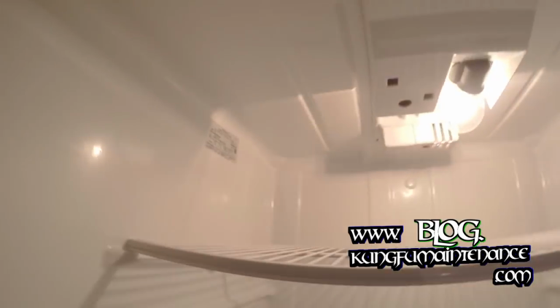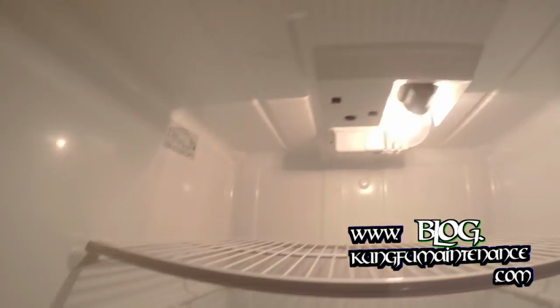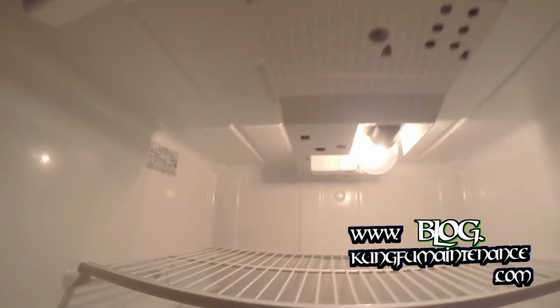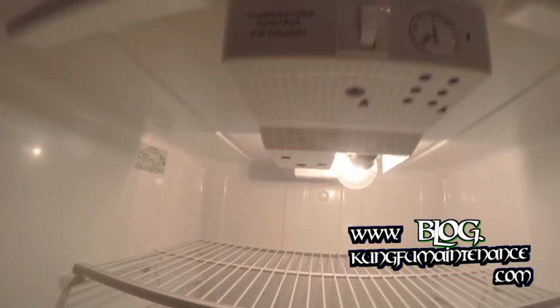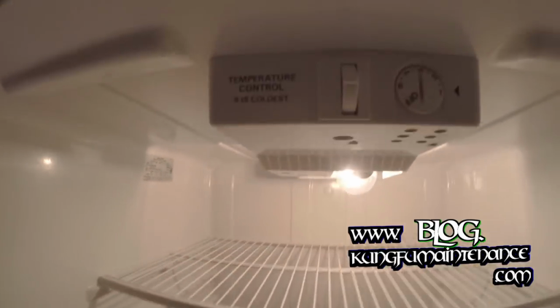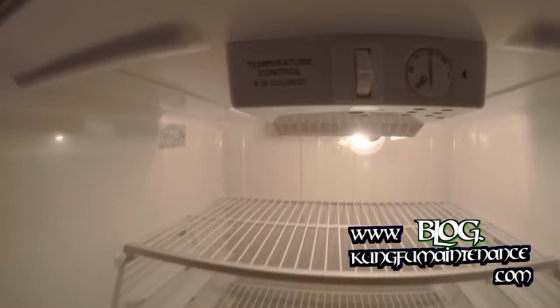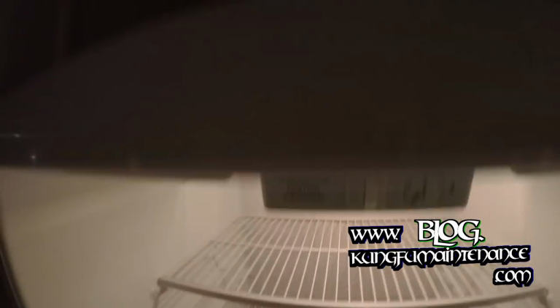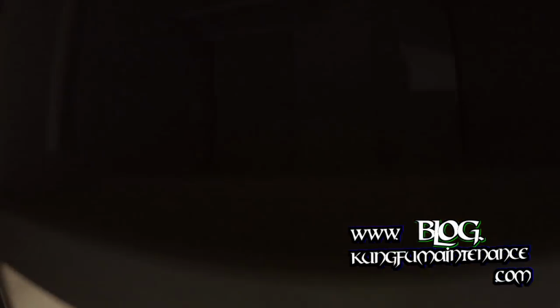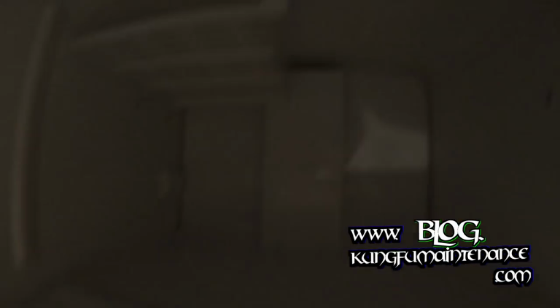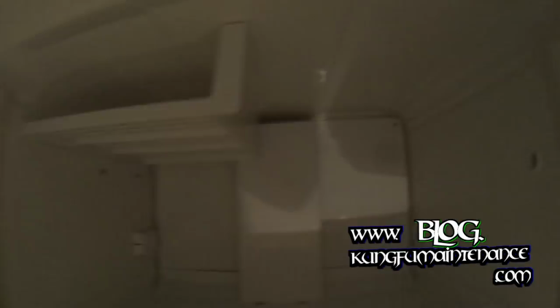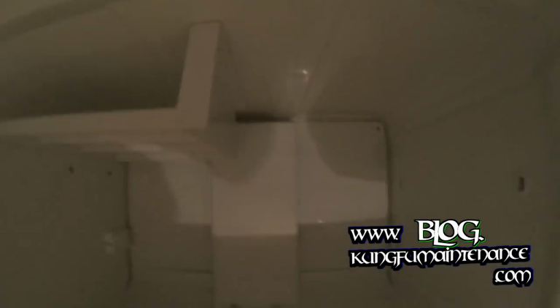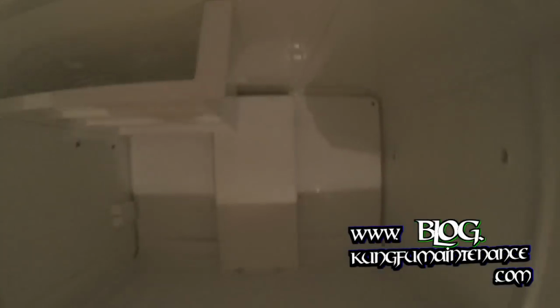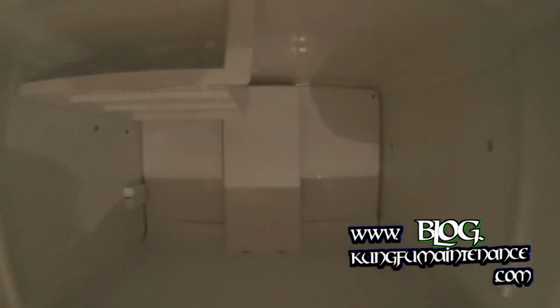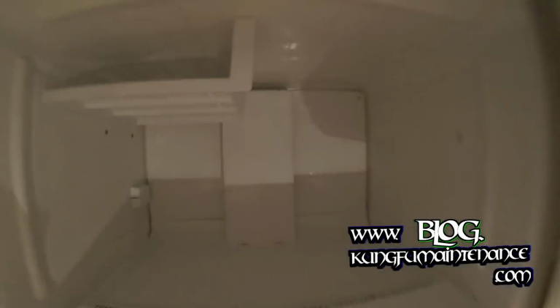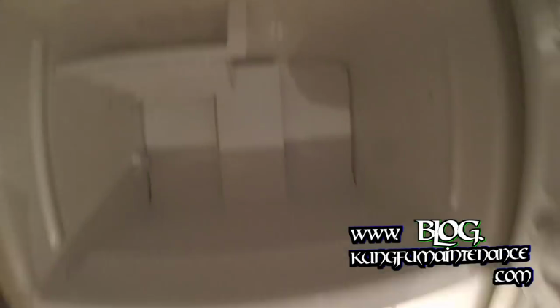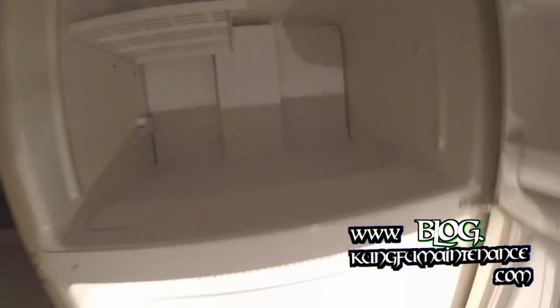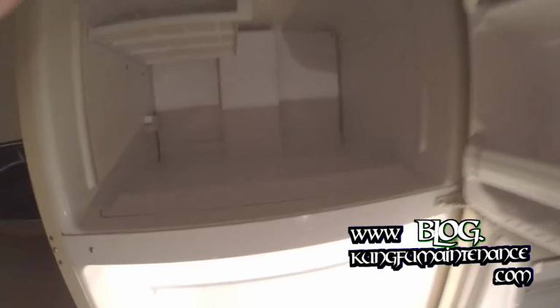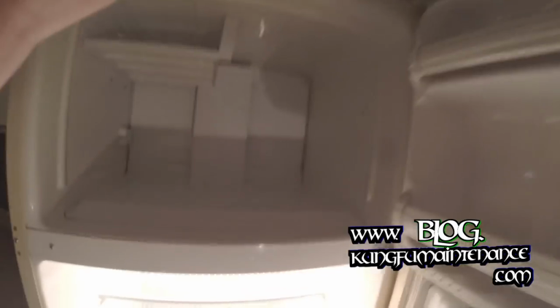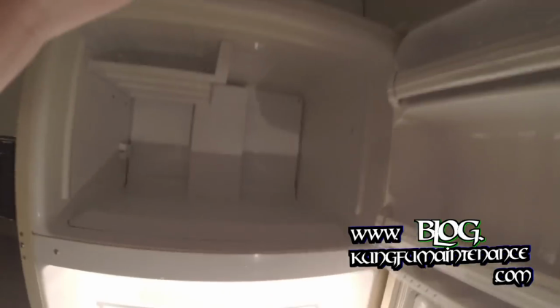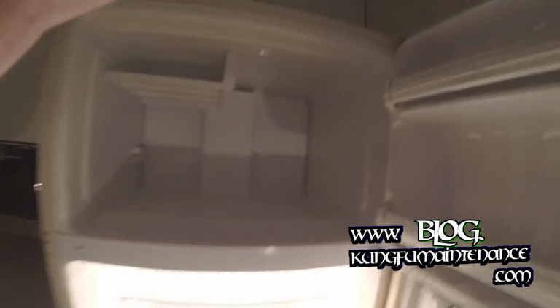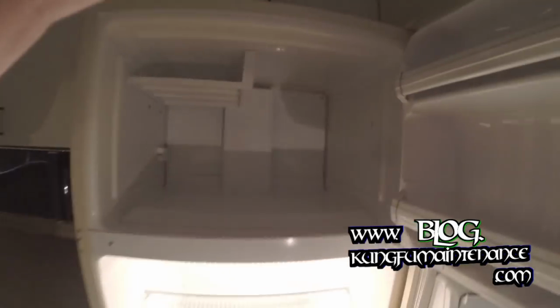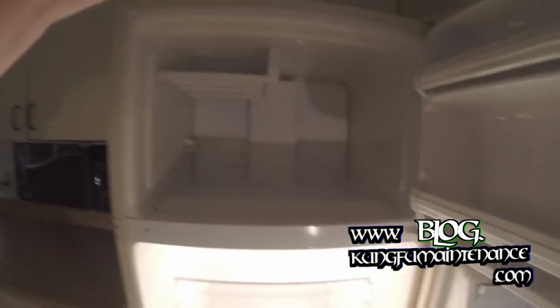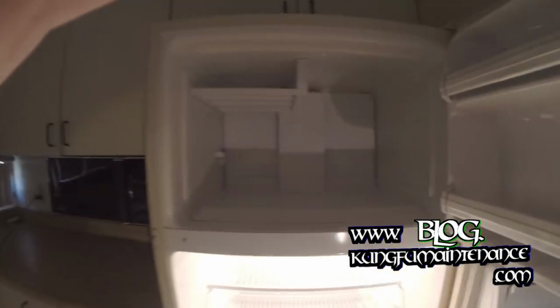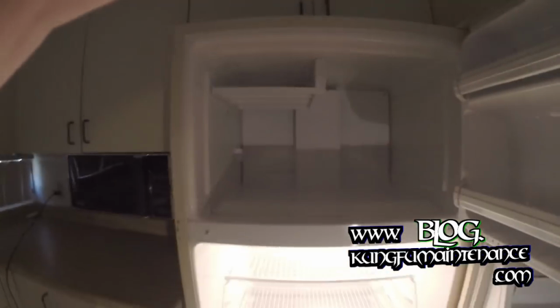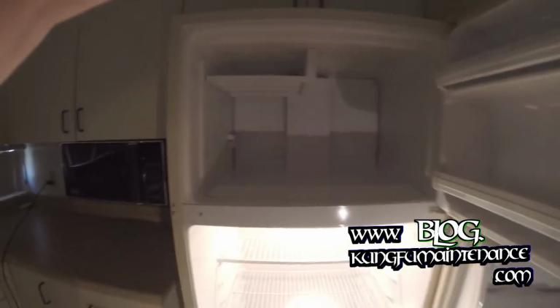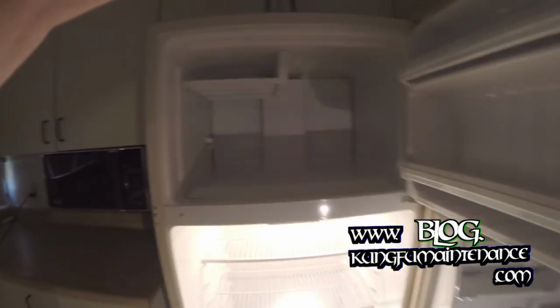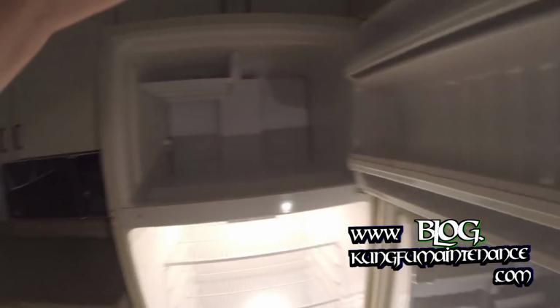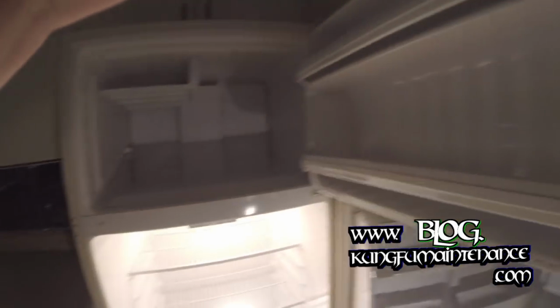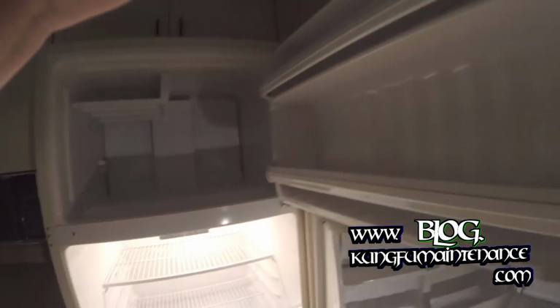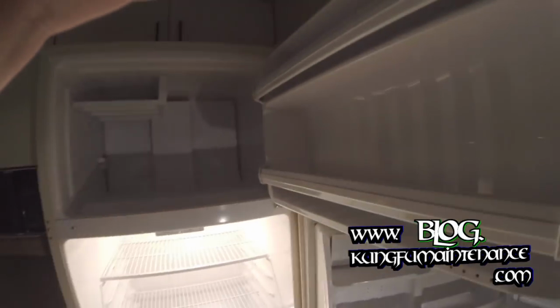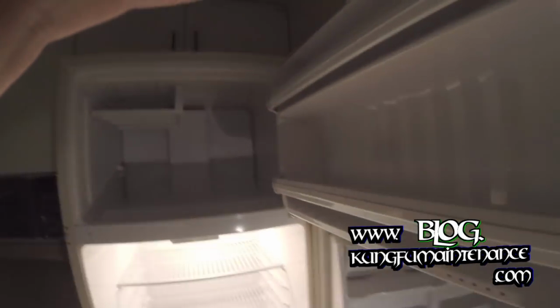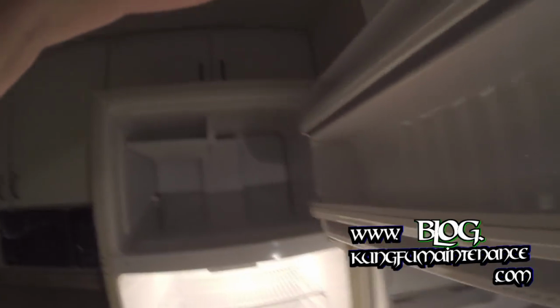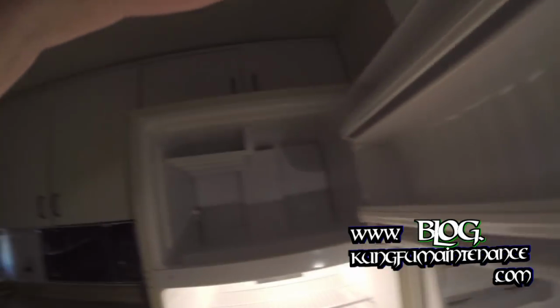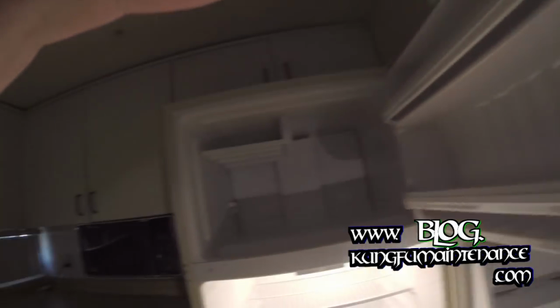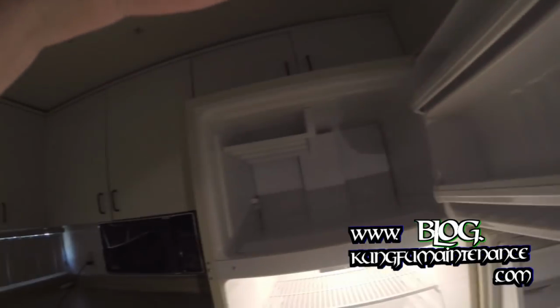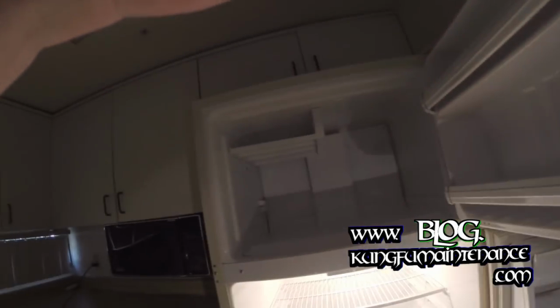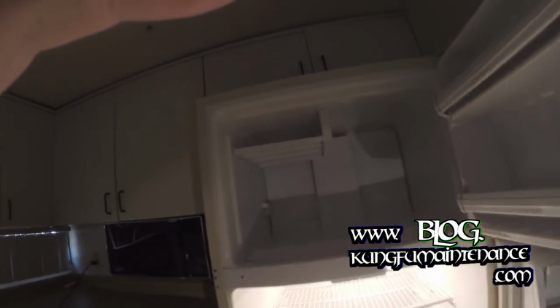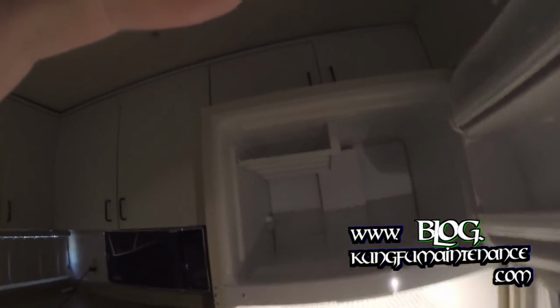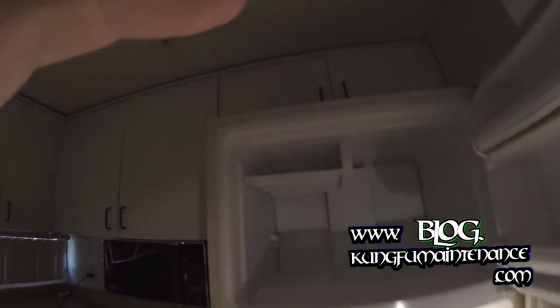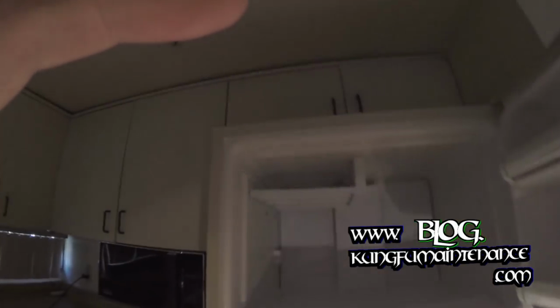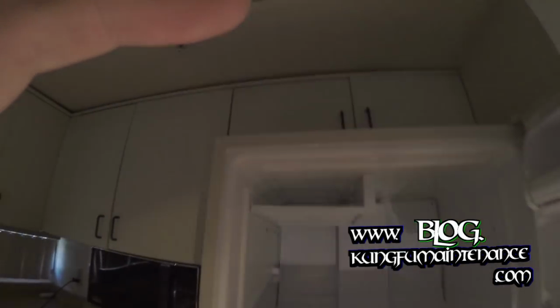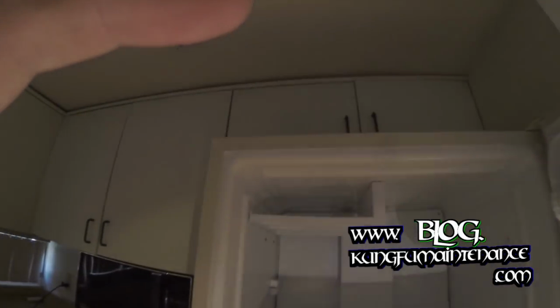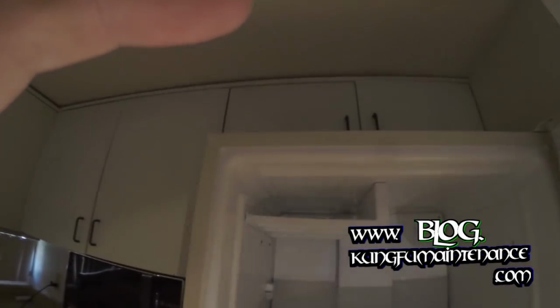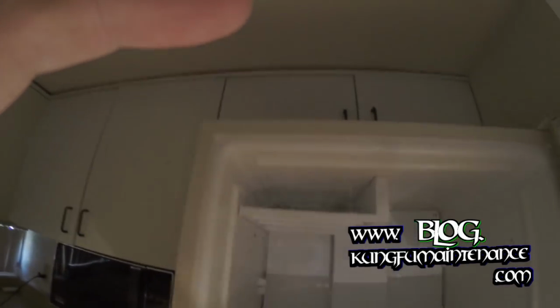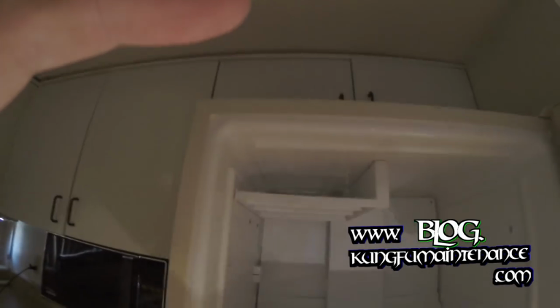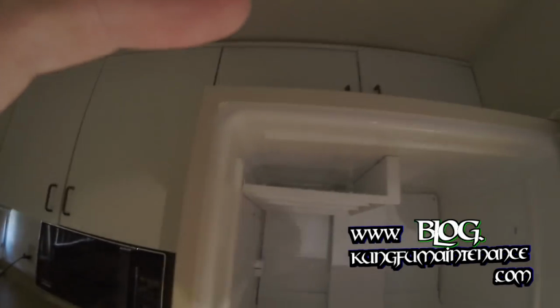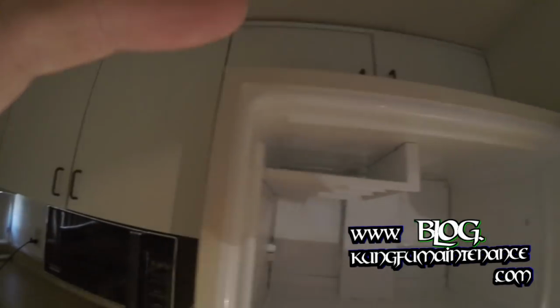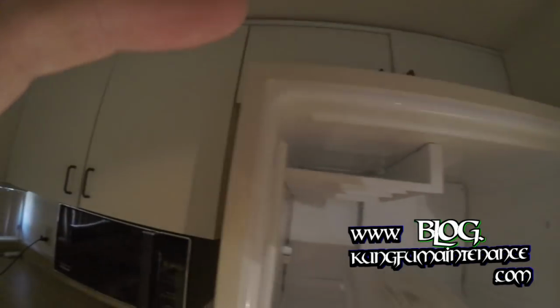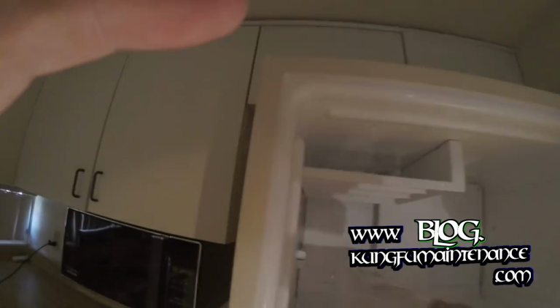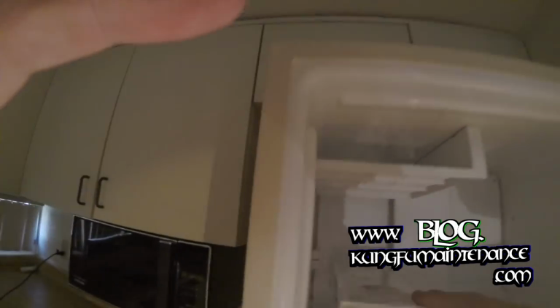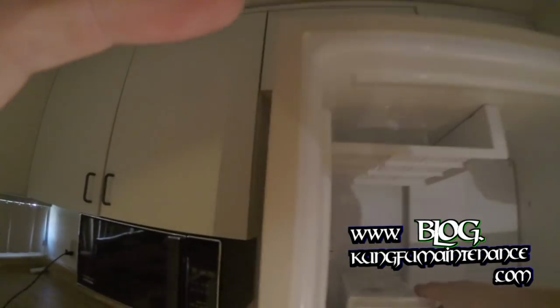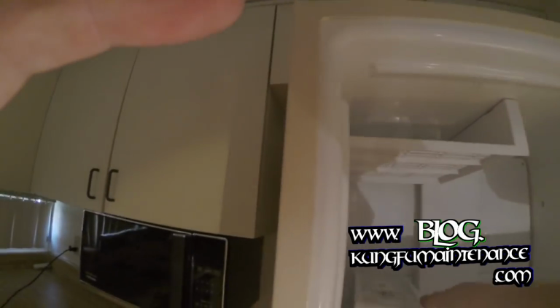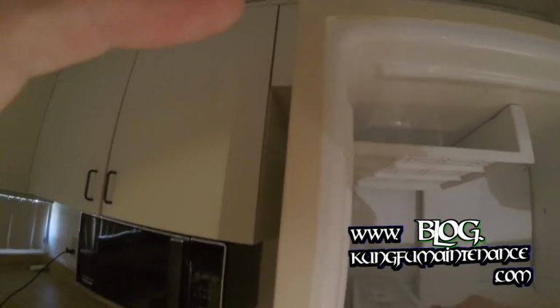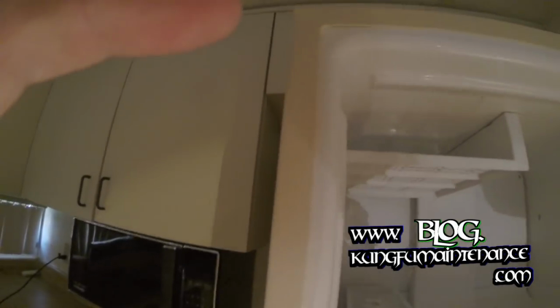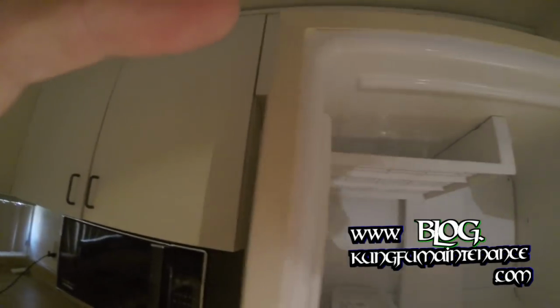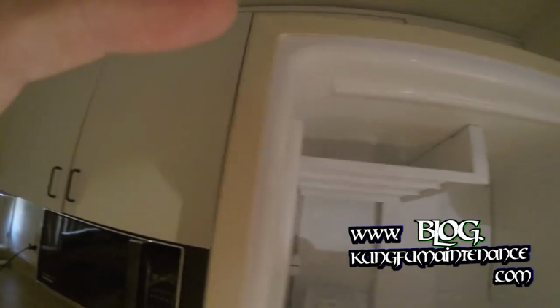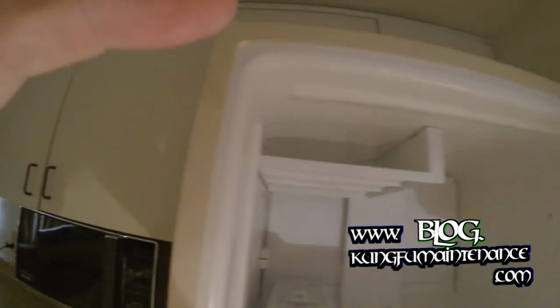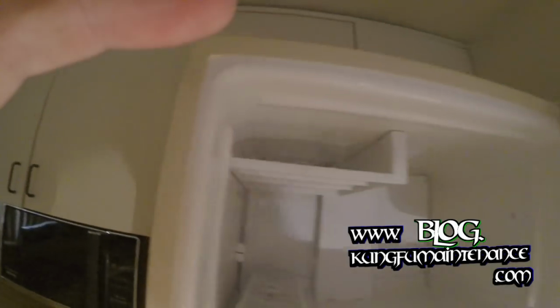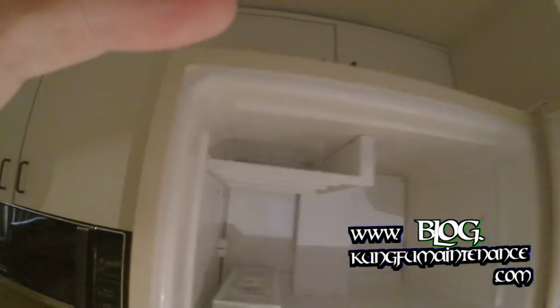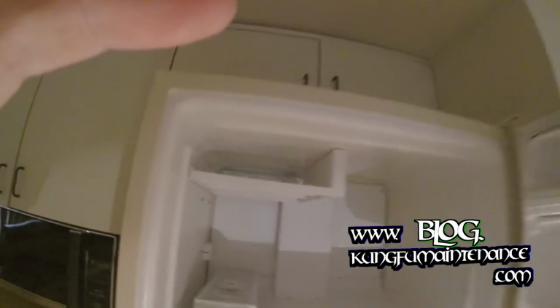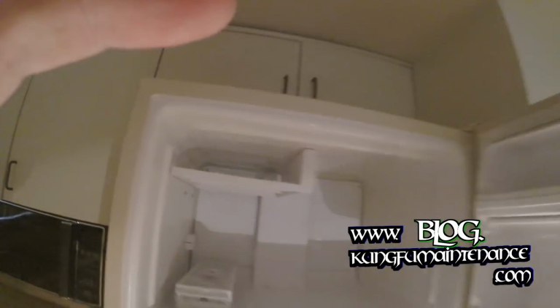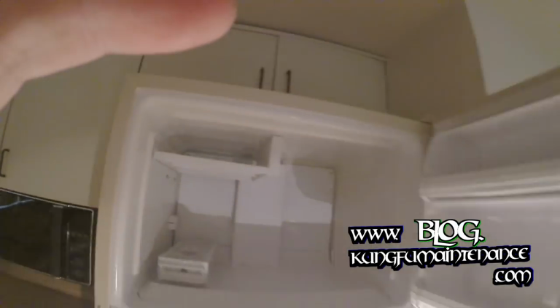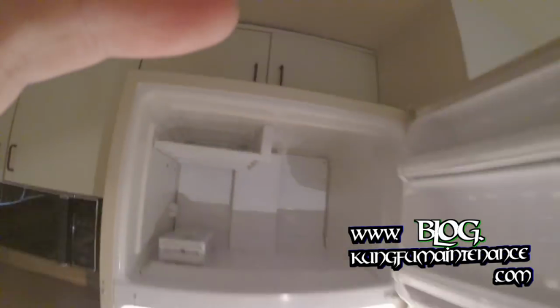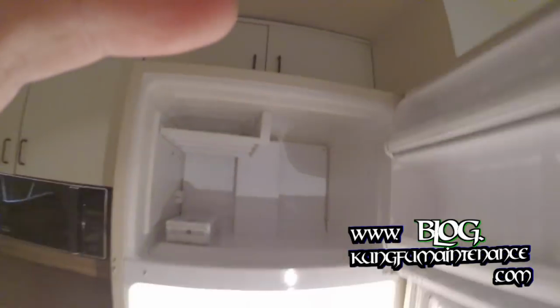Now our fridge is all set, freezer is all set. We are back in business — good to go. Nice and easy.